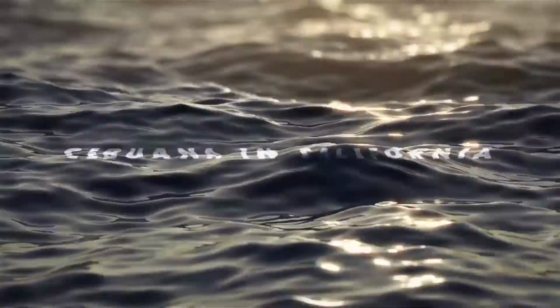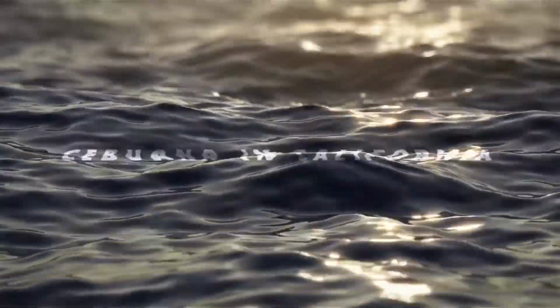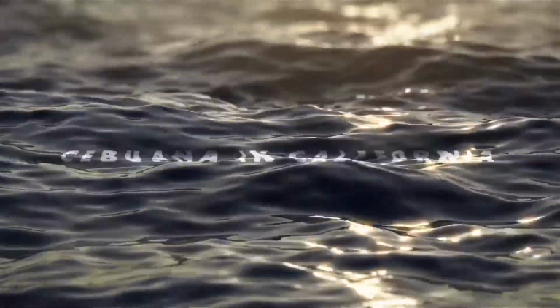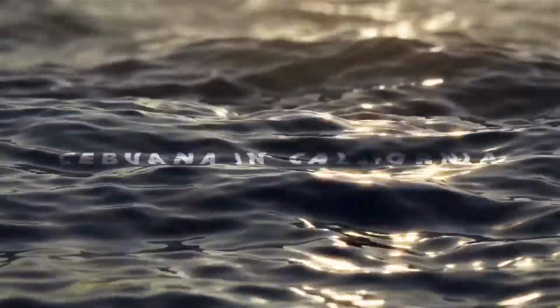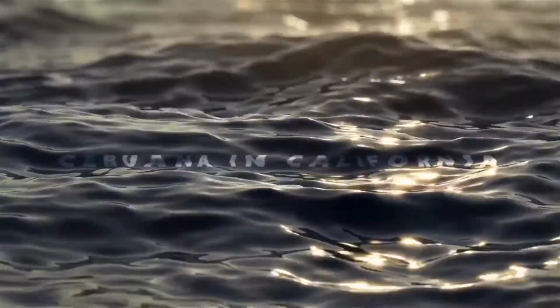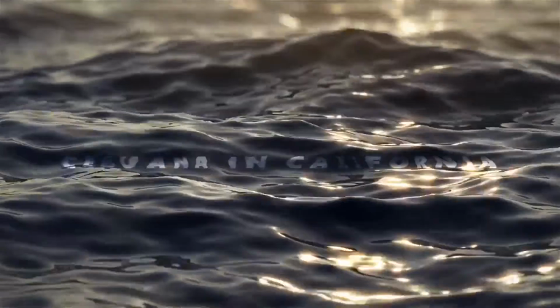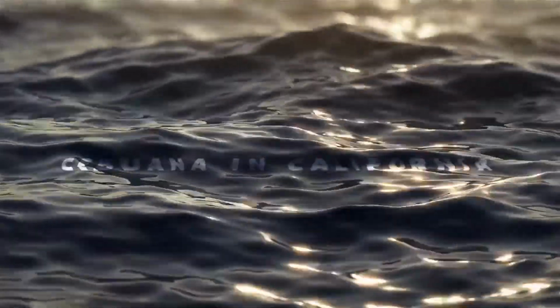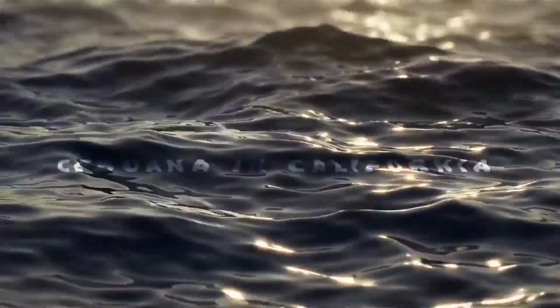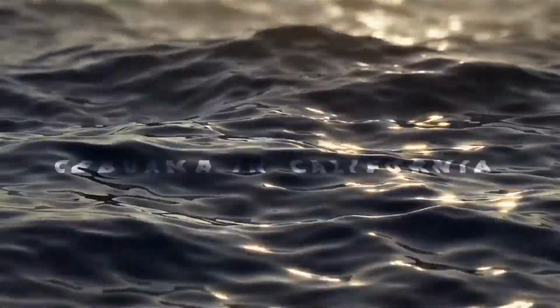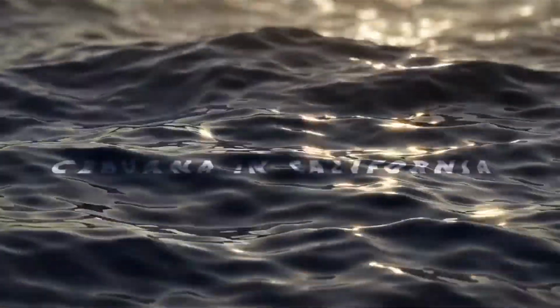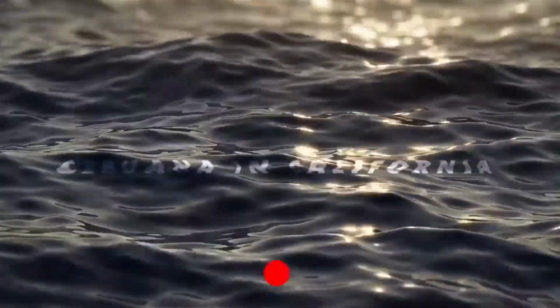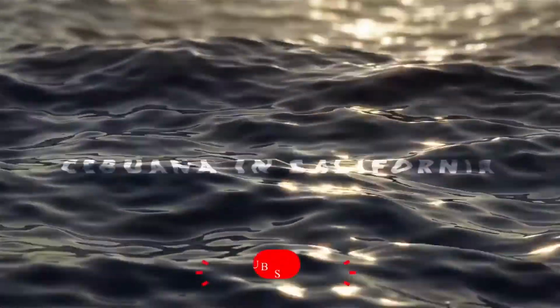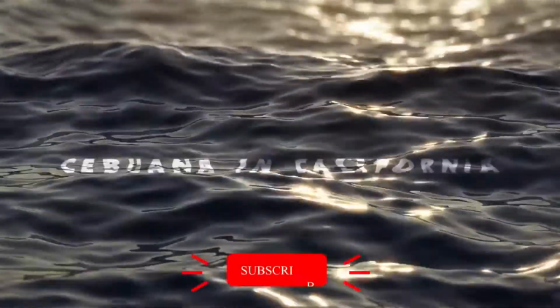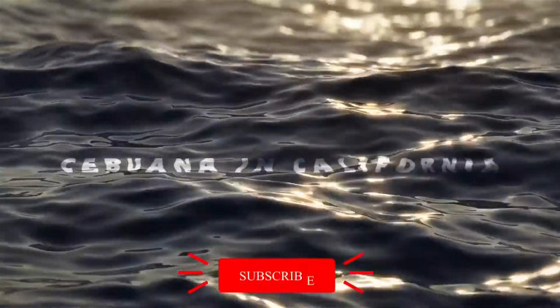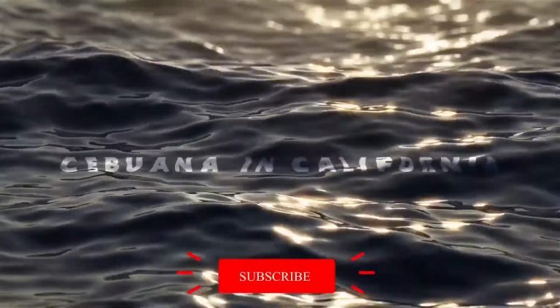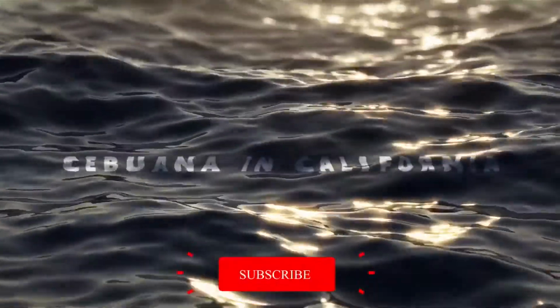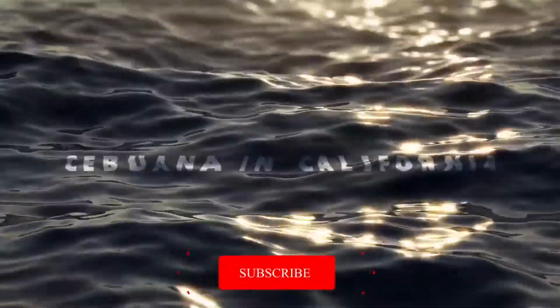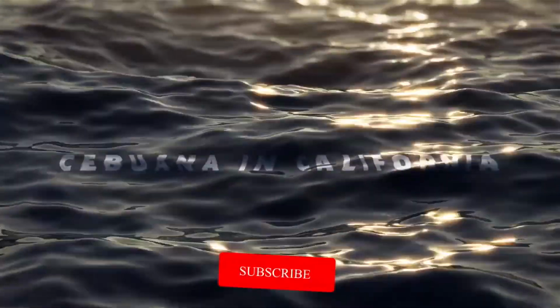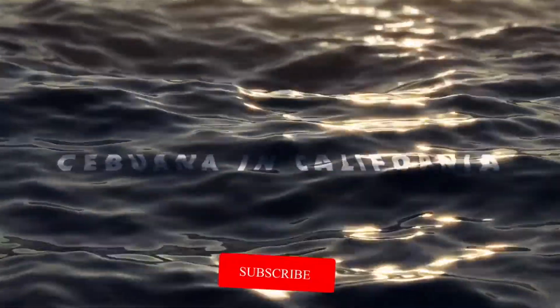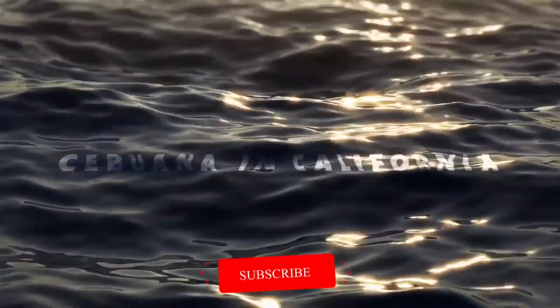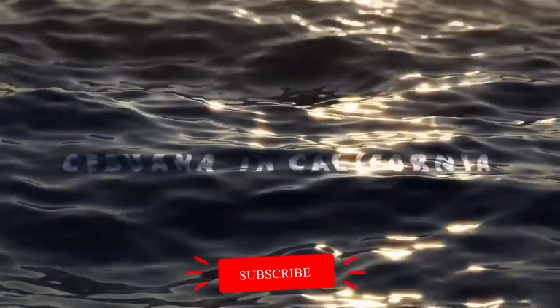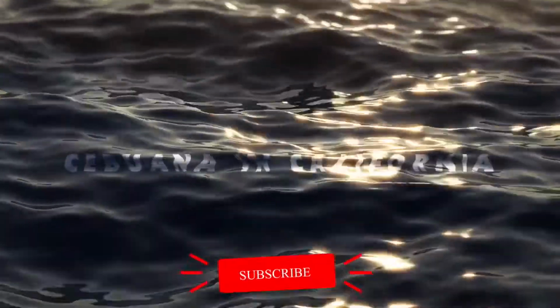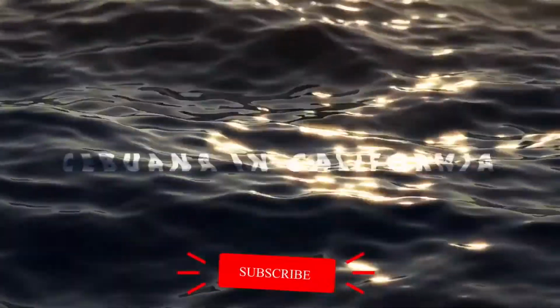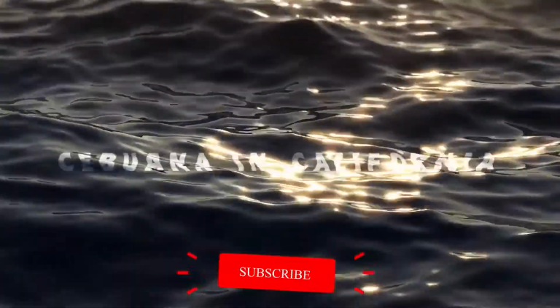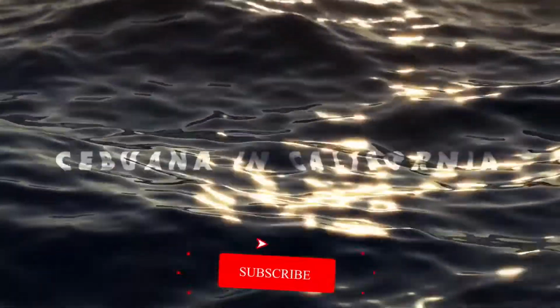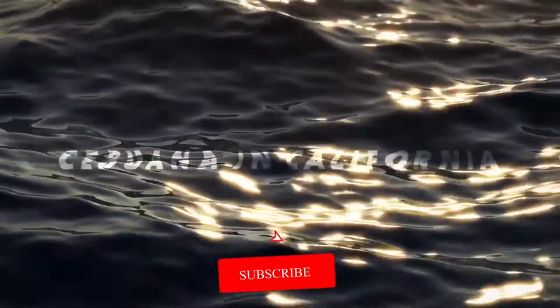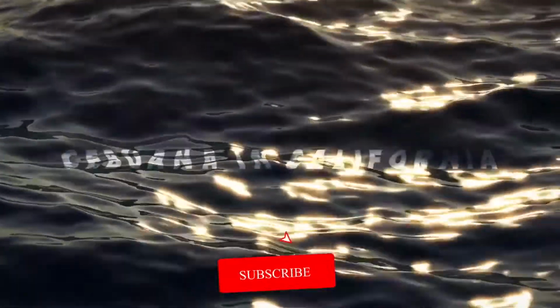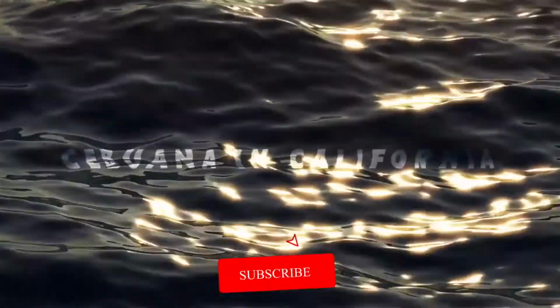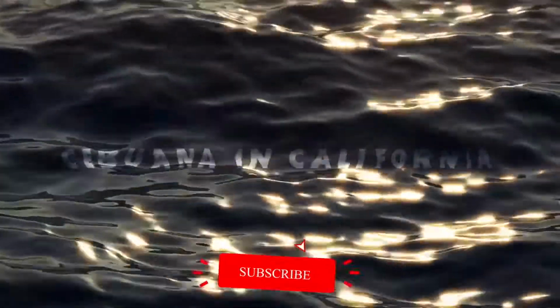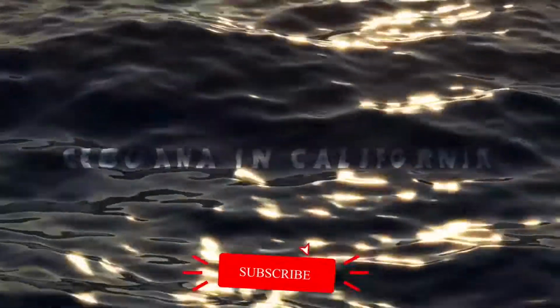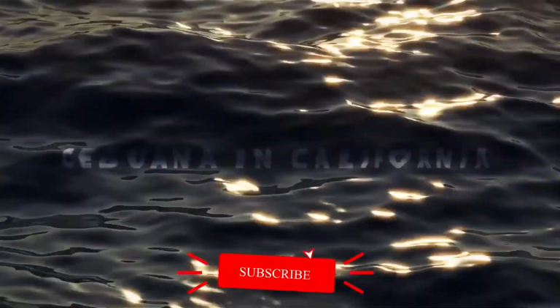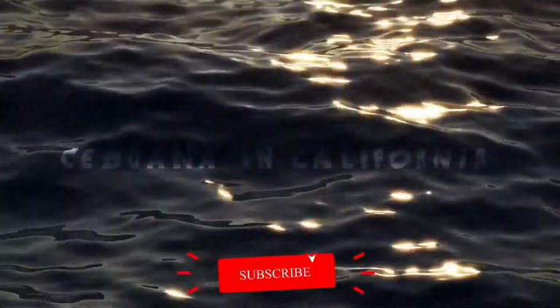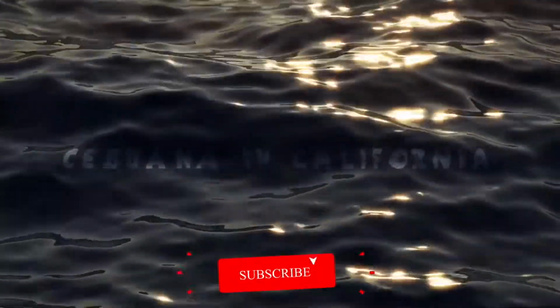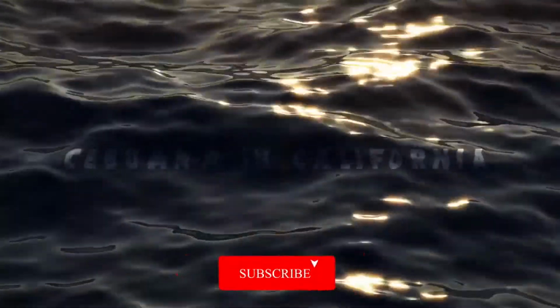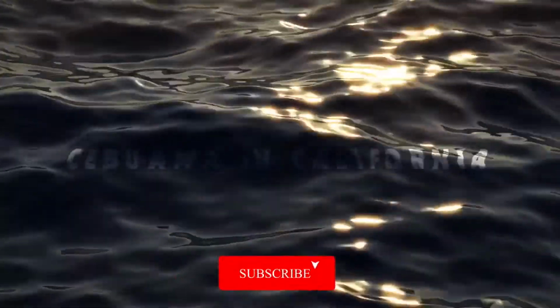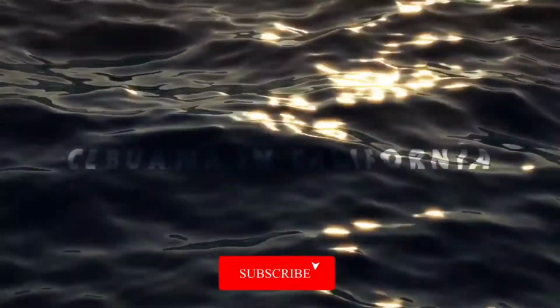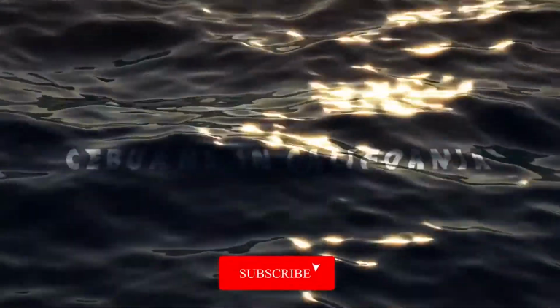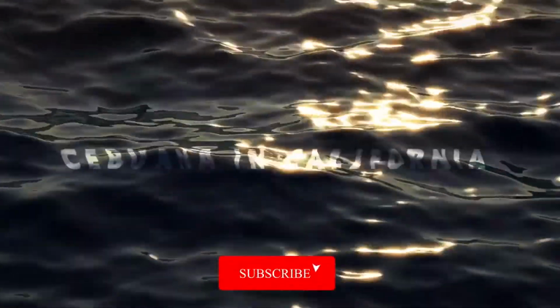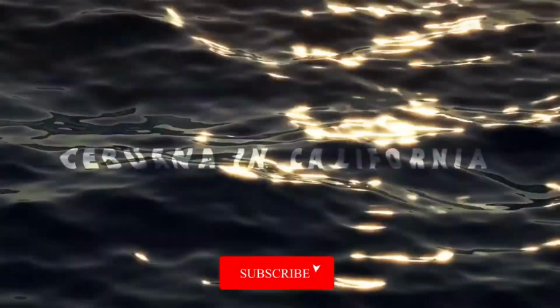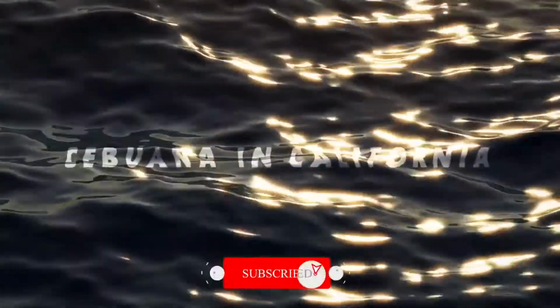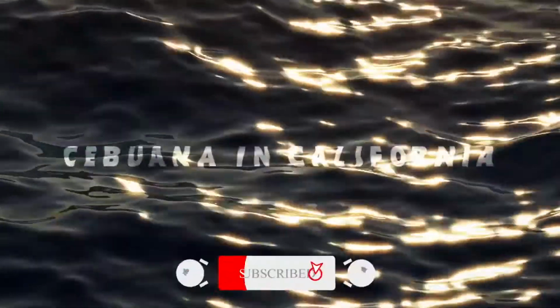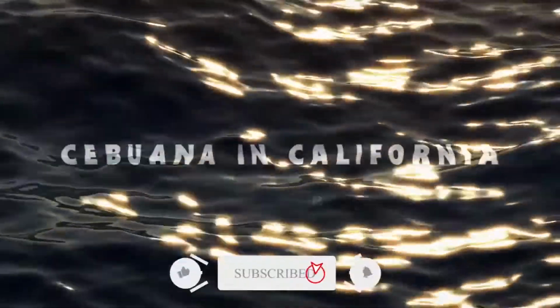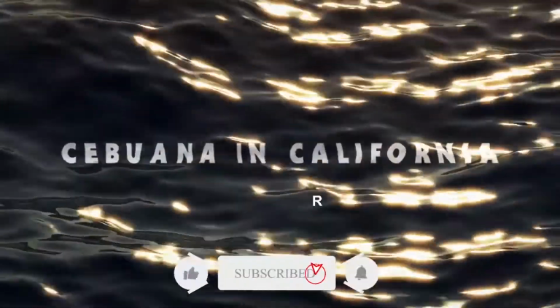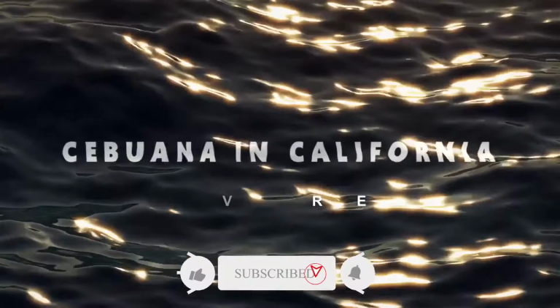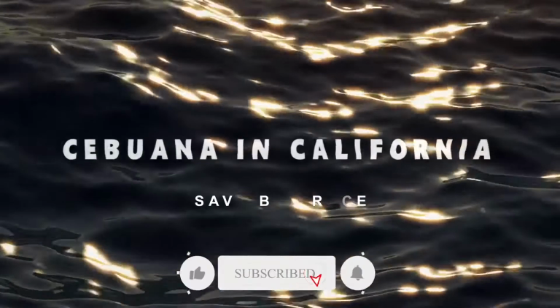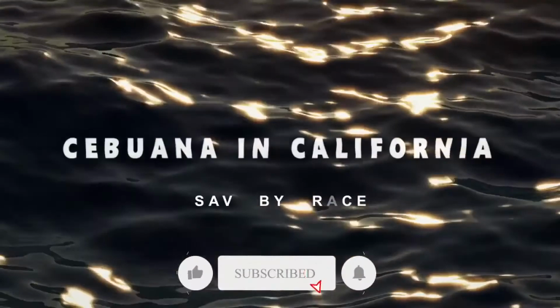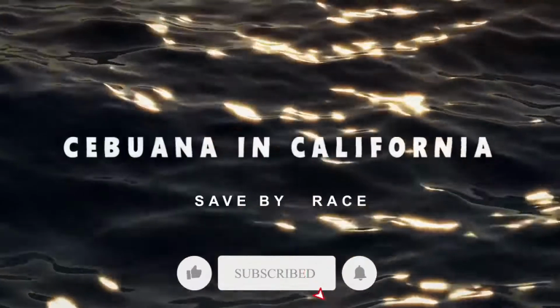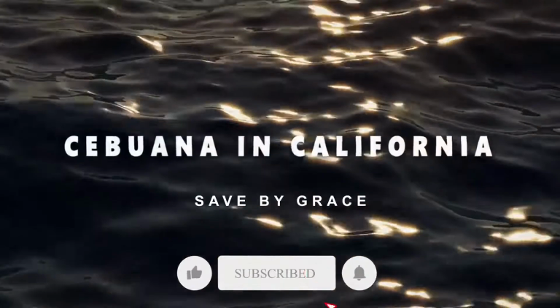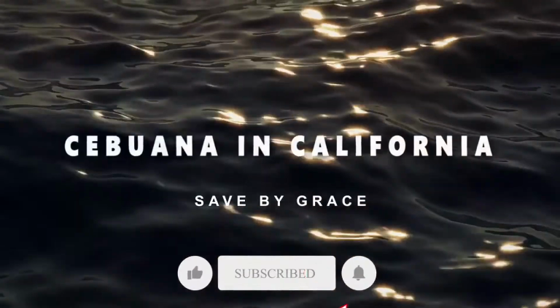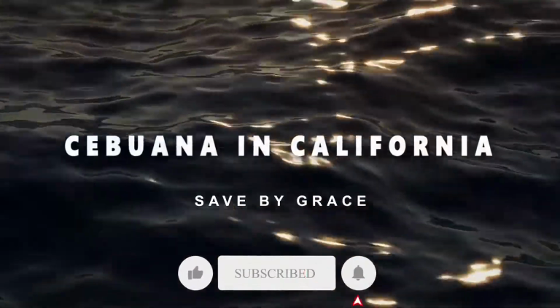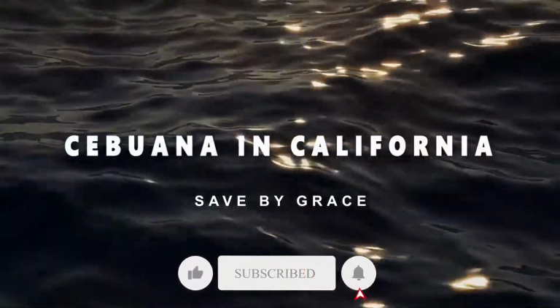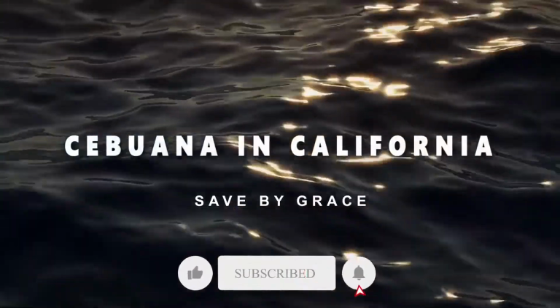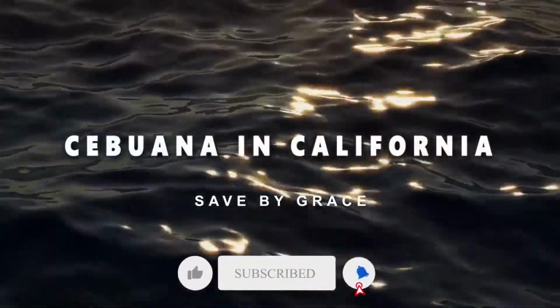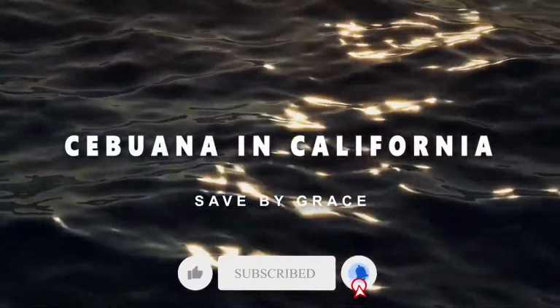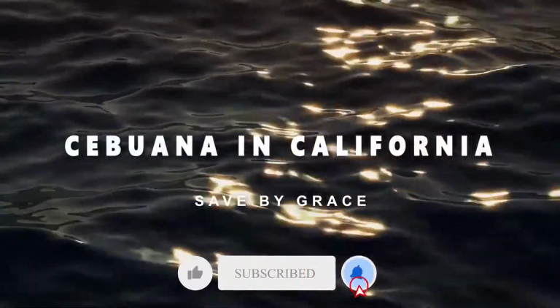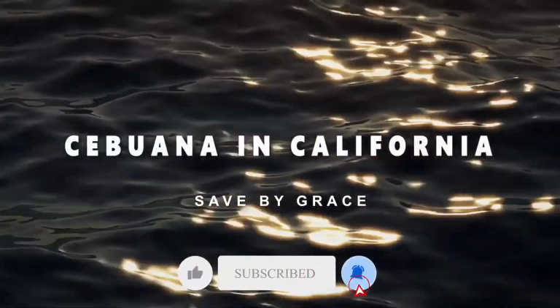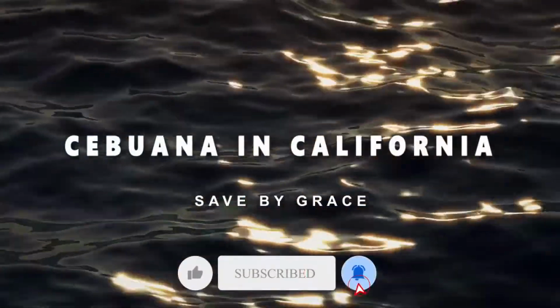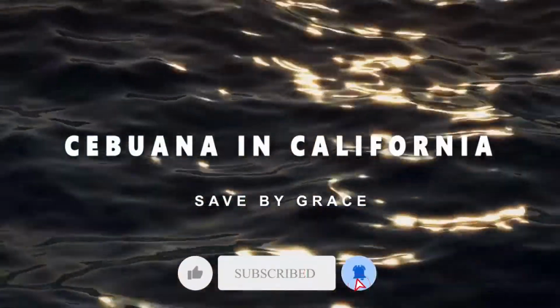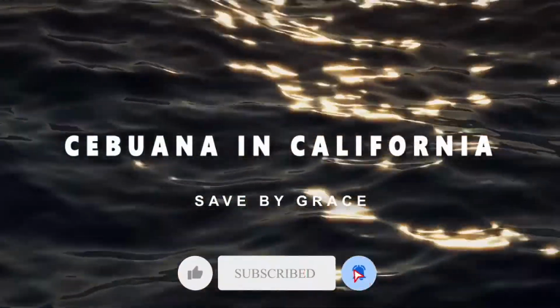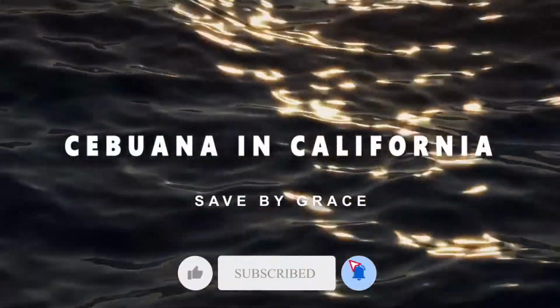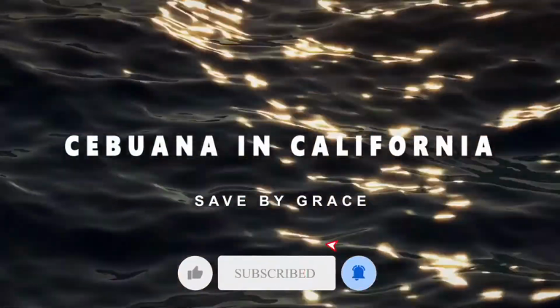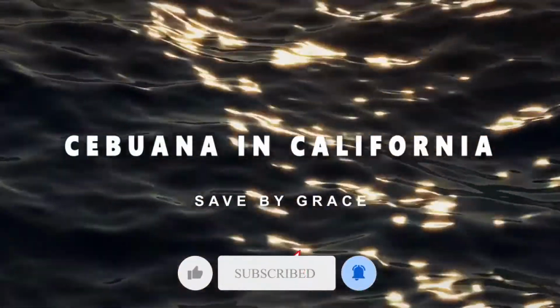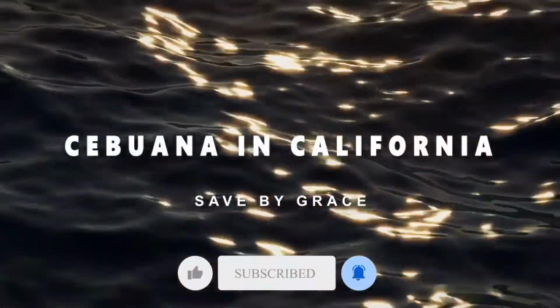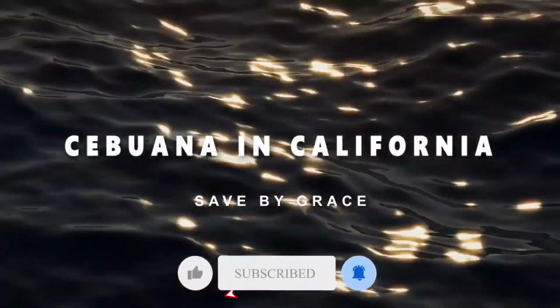In this video, I will be cooking pancit. Pancit is one of the popular dishes in the Philippines.